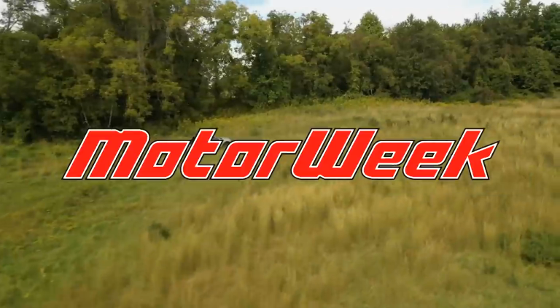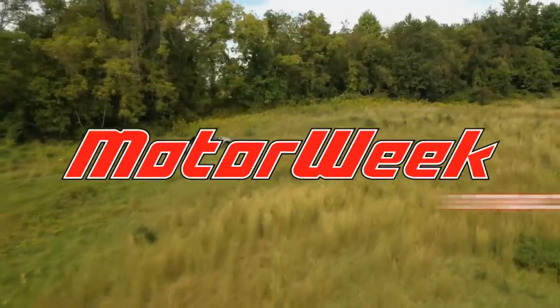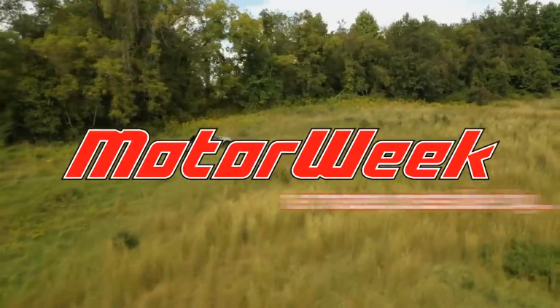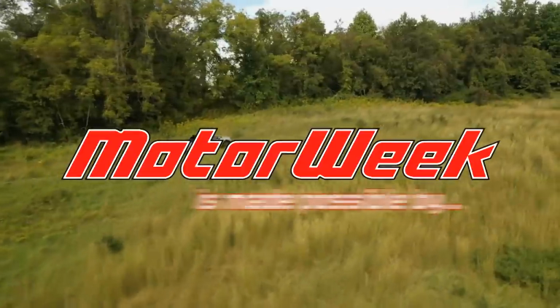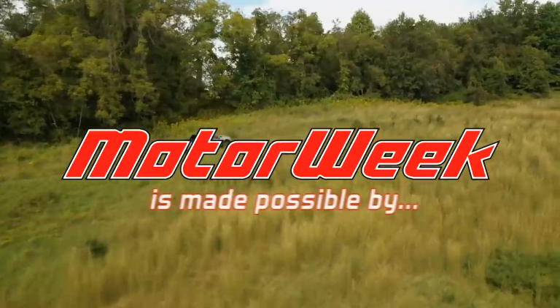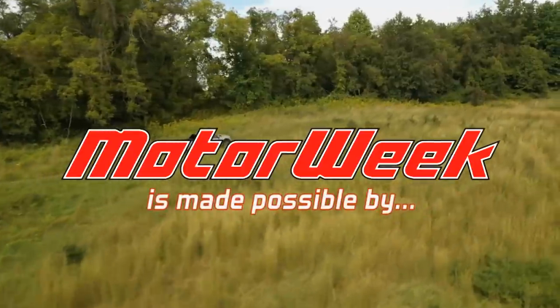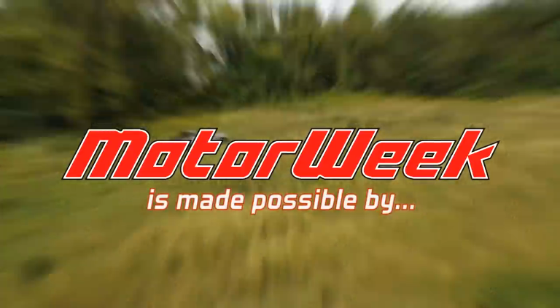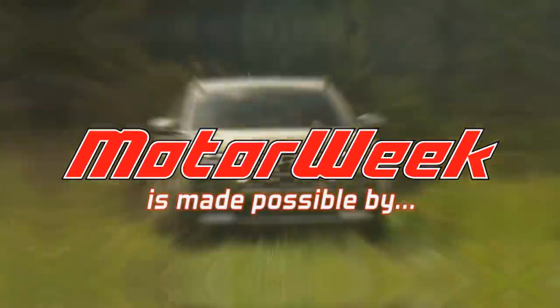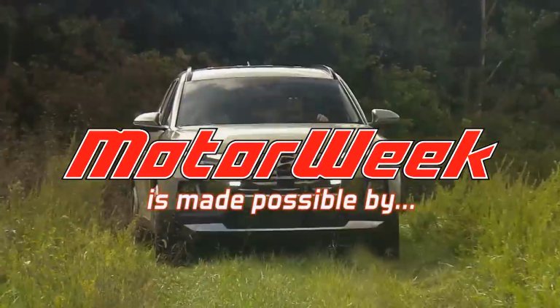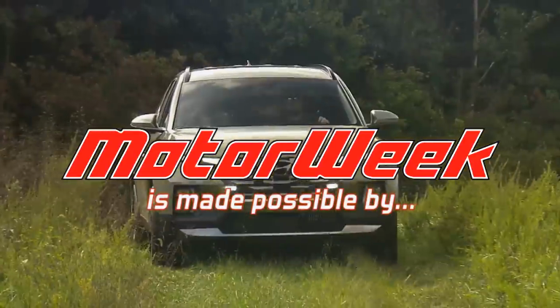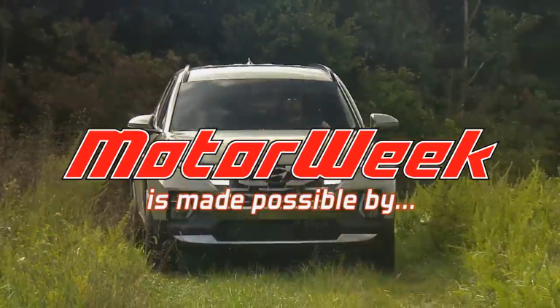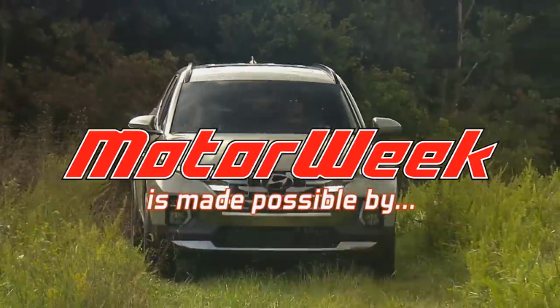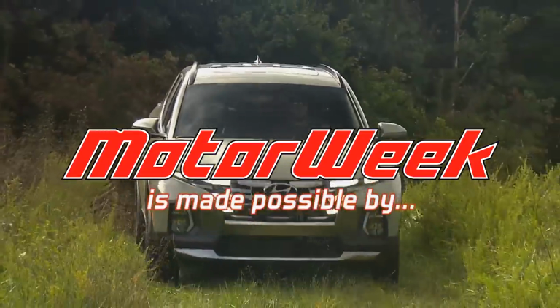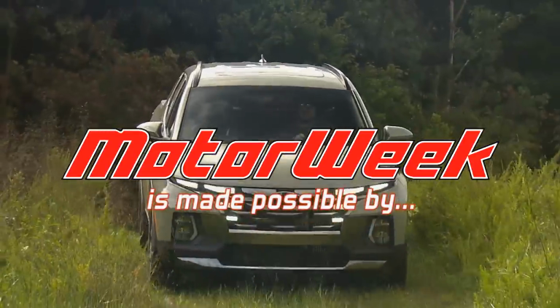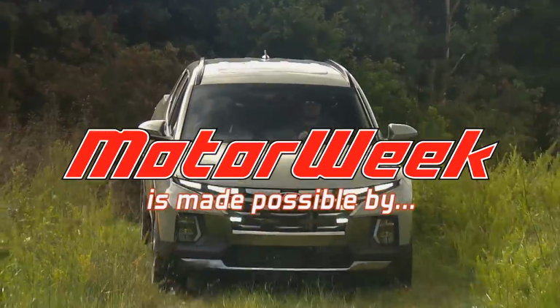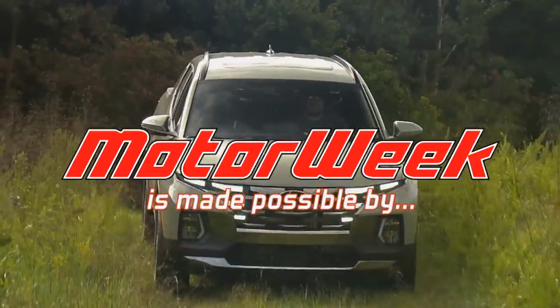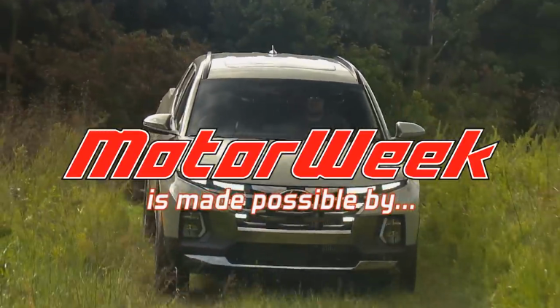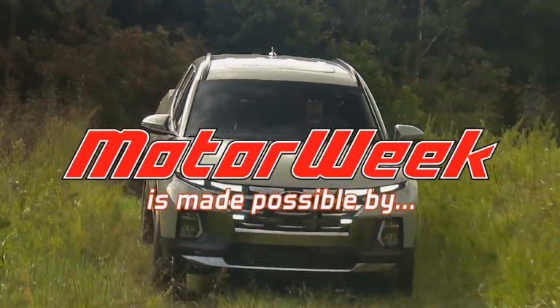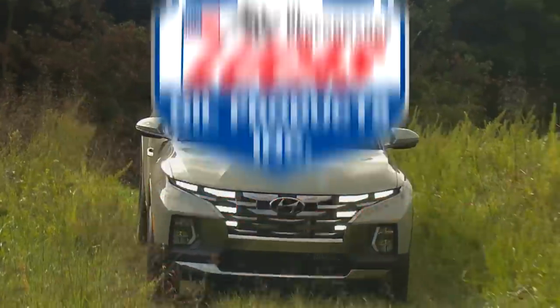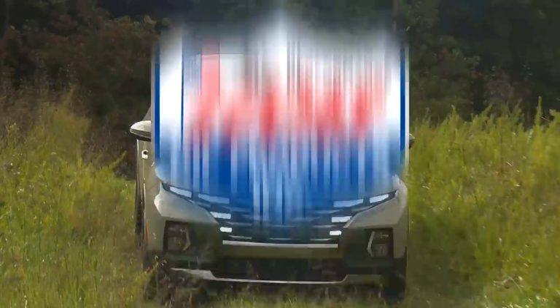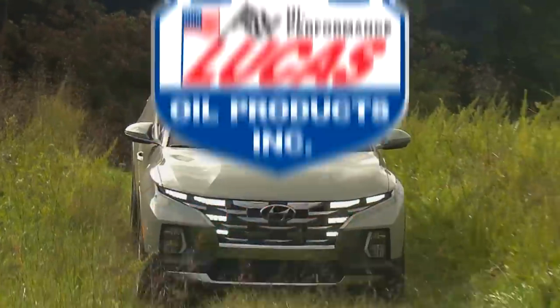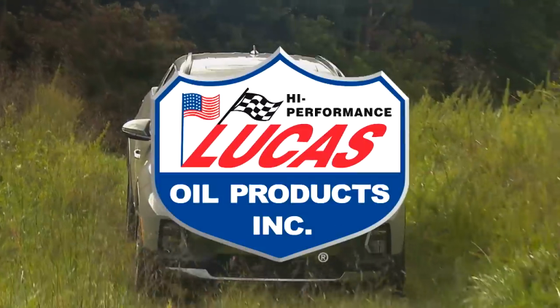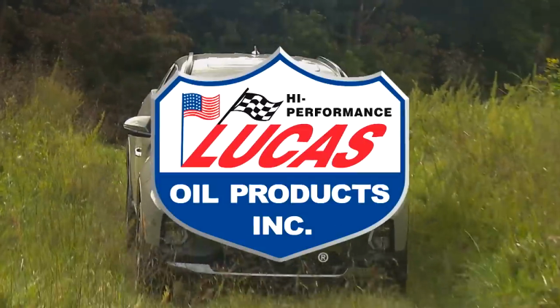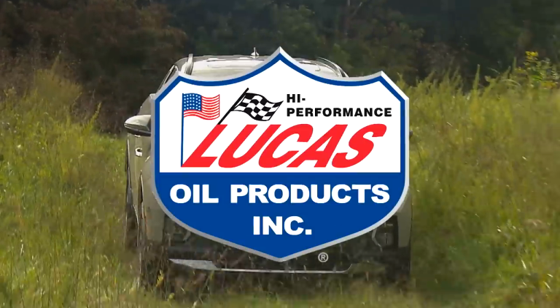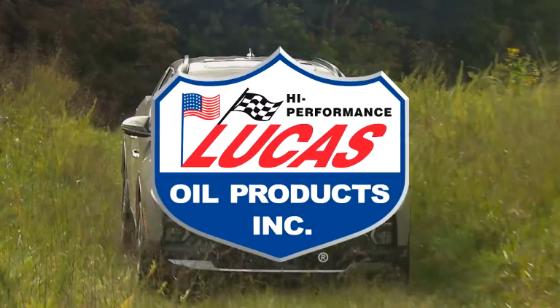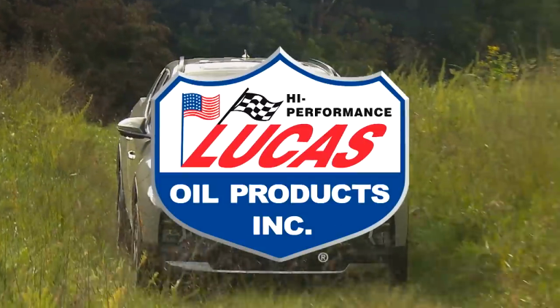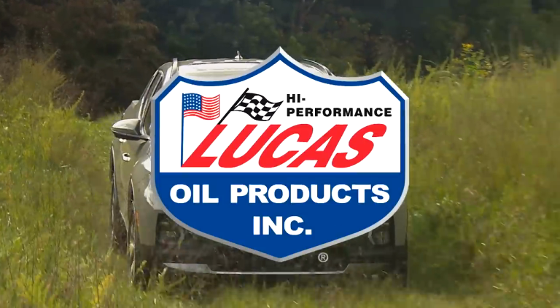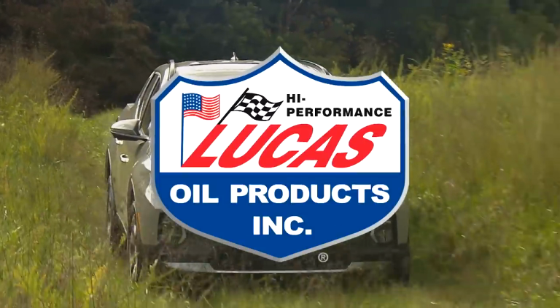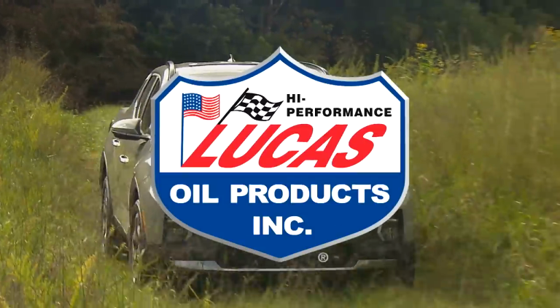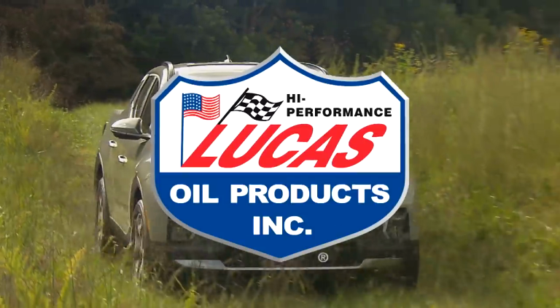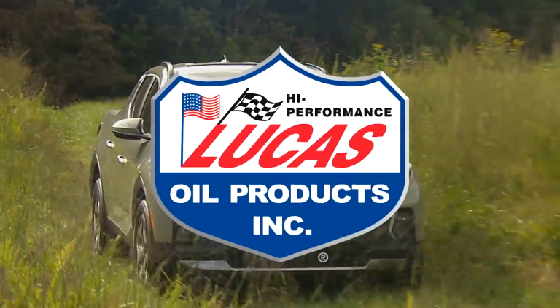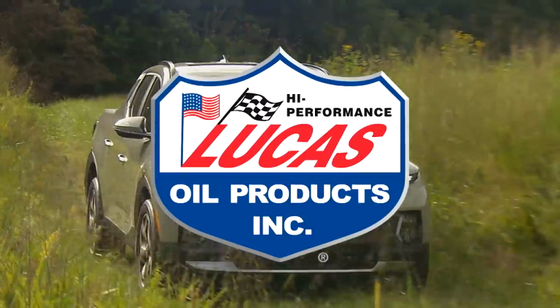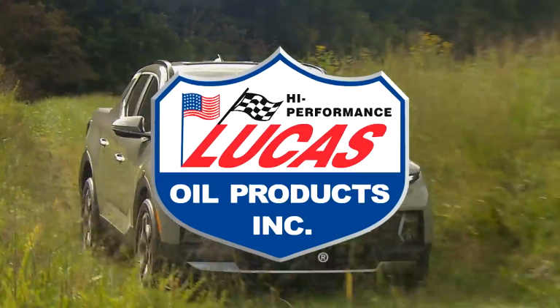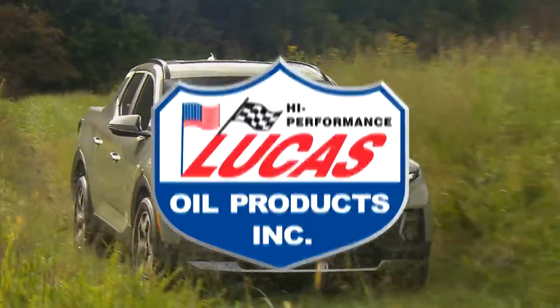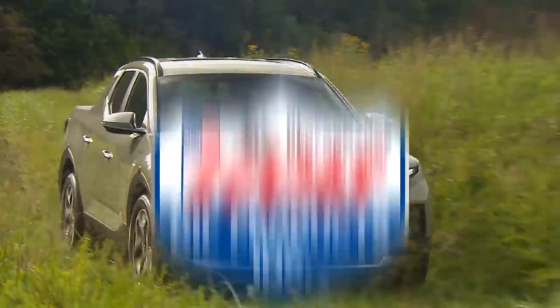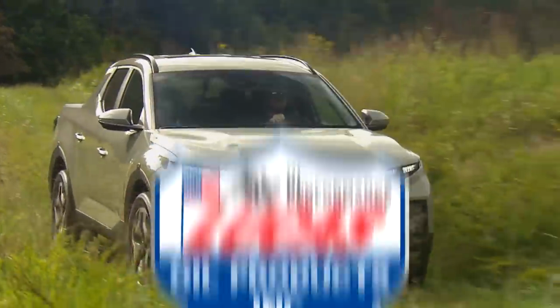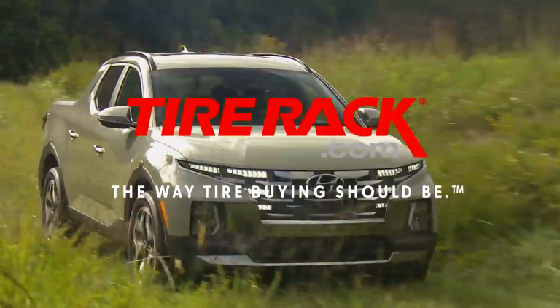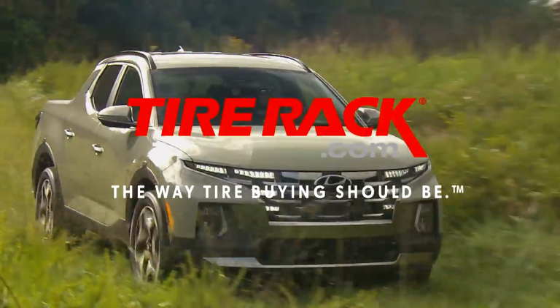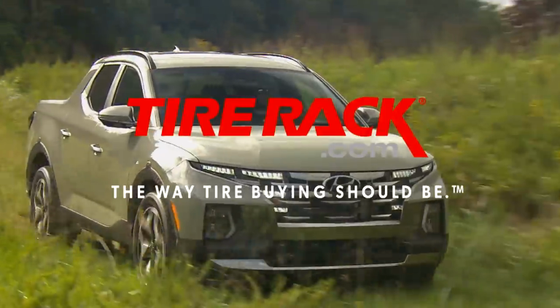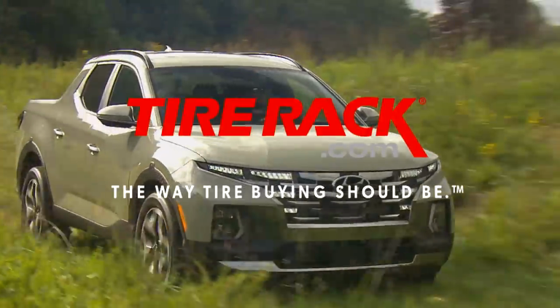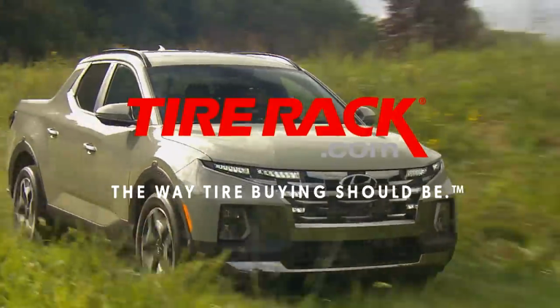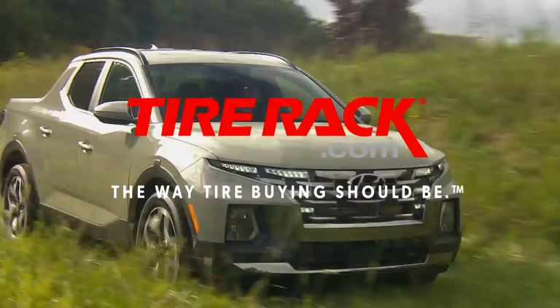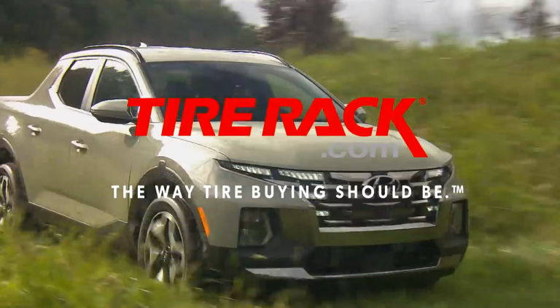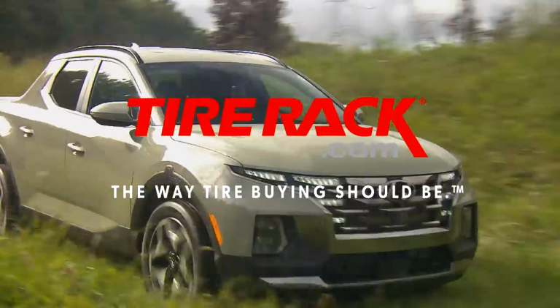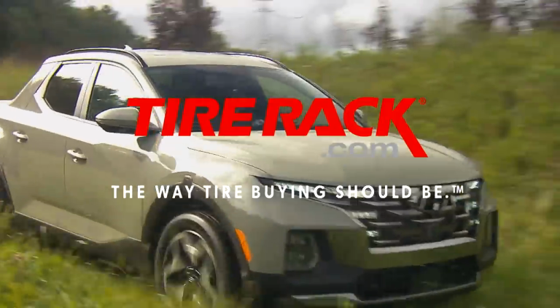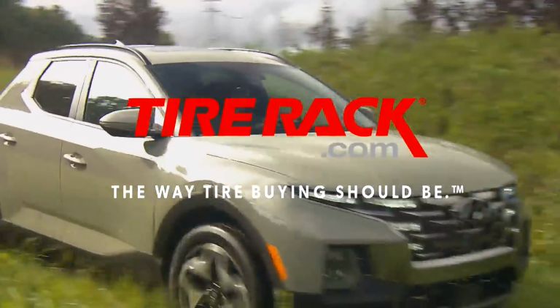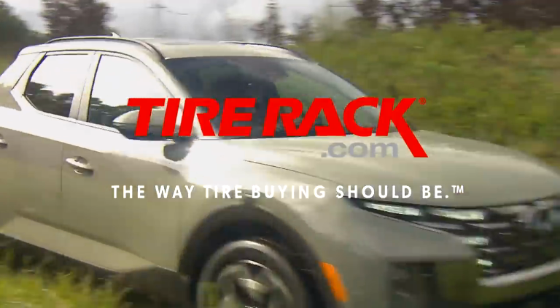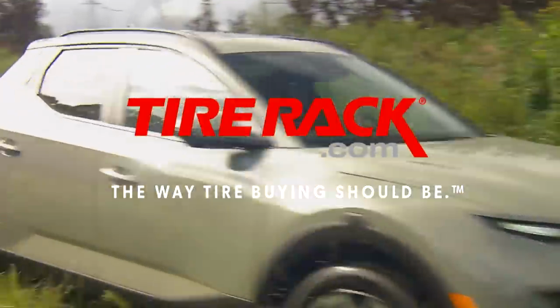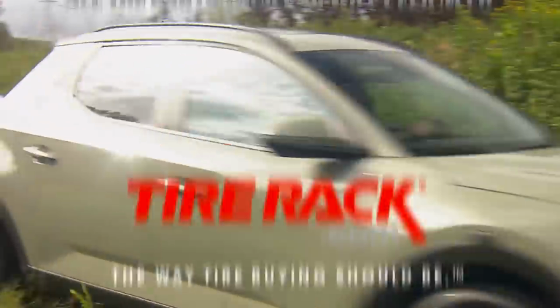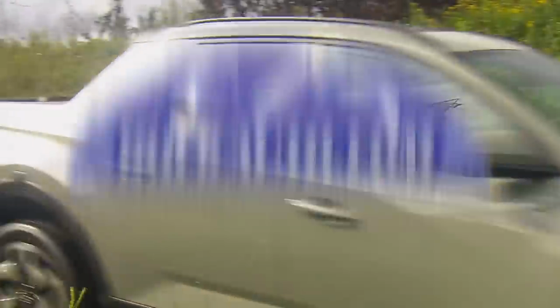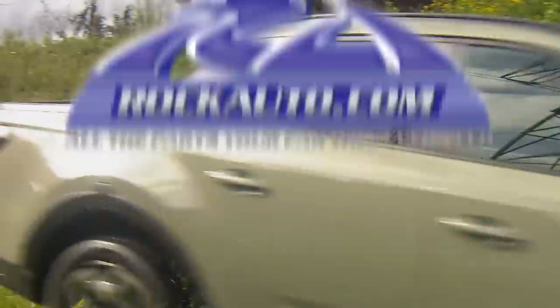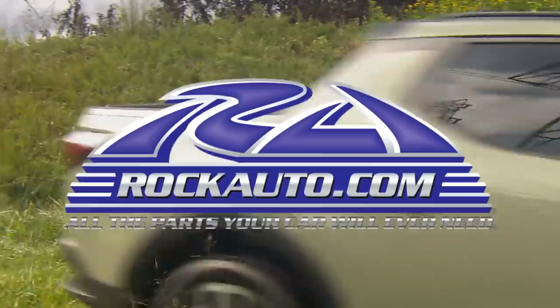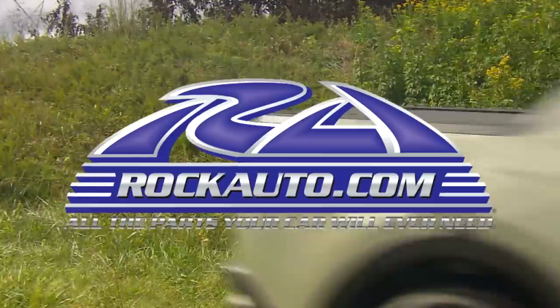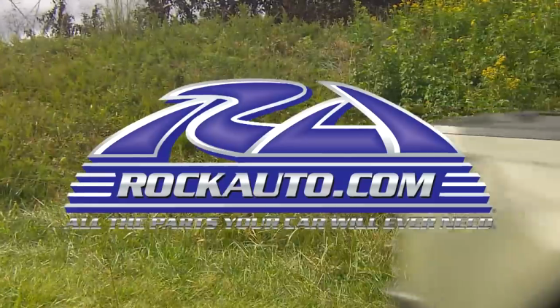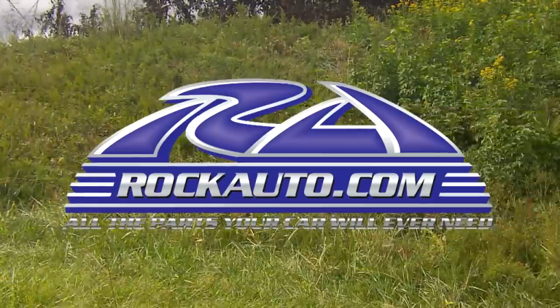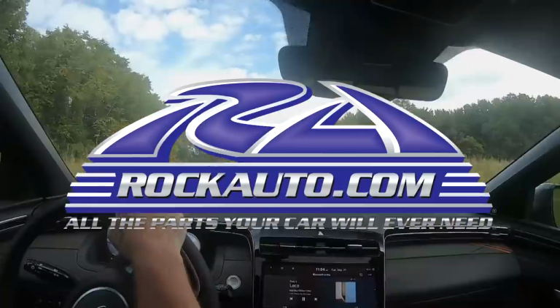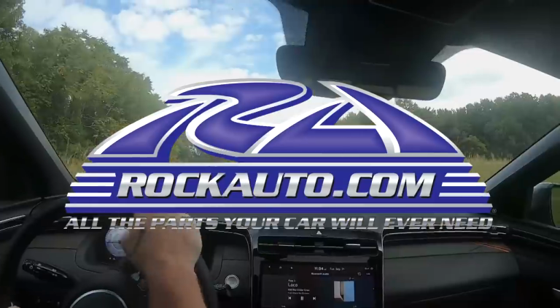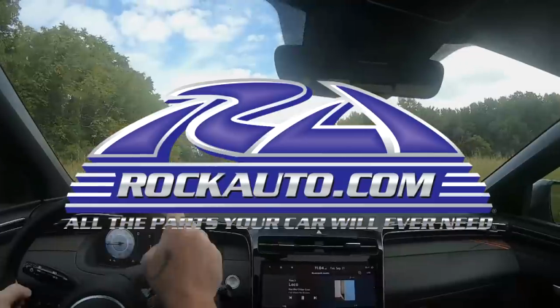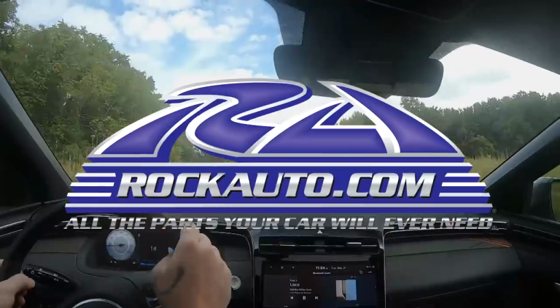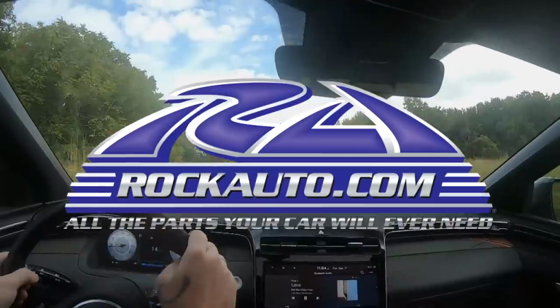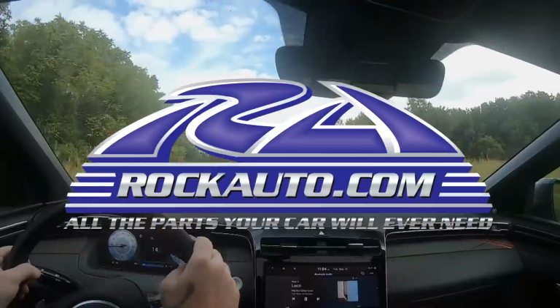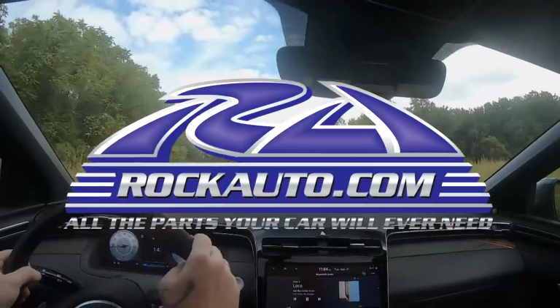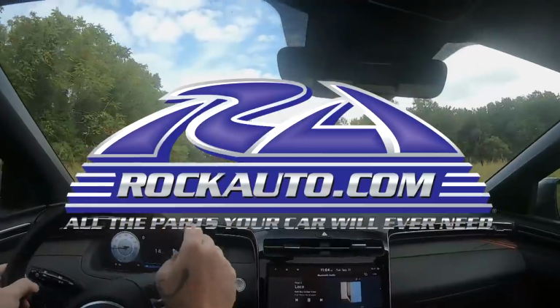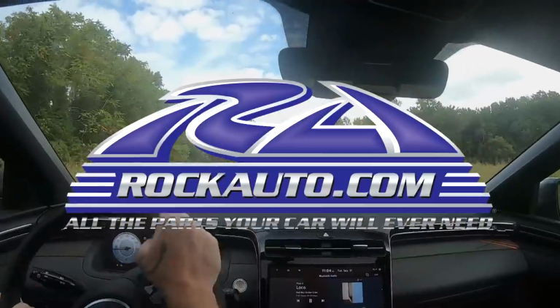Motor Week is made possible by Lucas Oil, TireRack.com, and RockAuto.com.